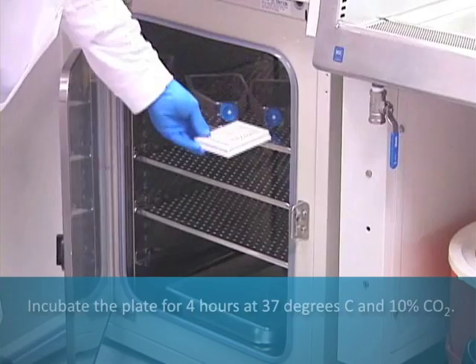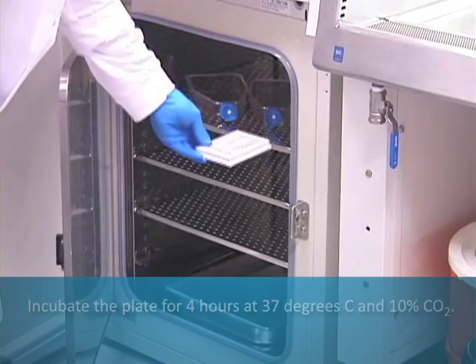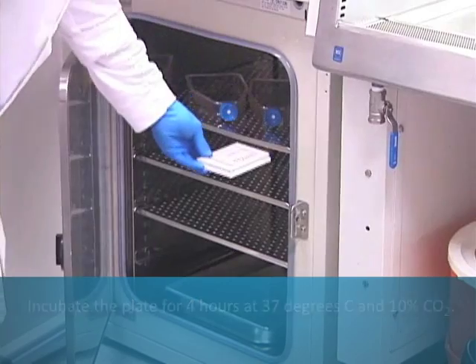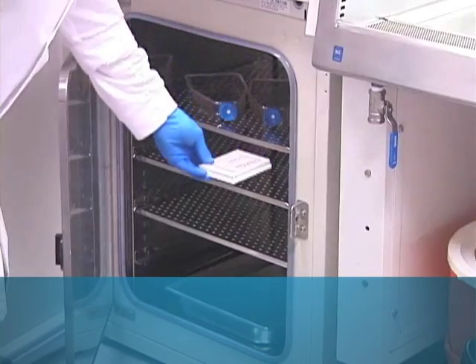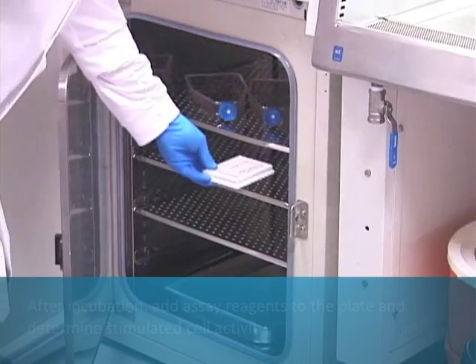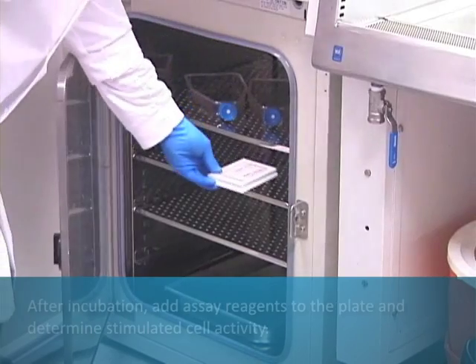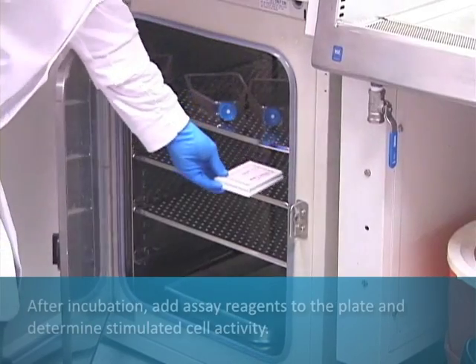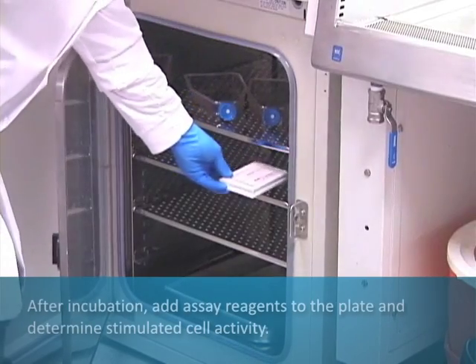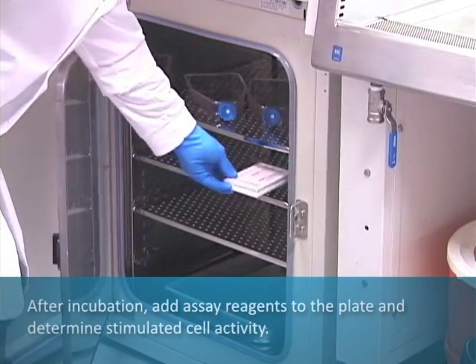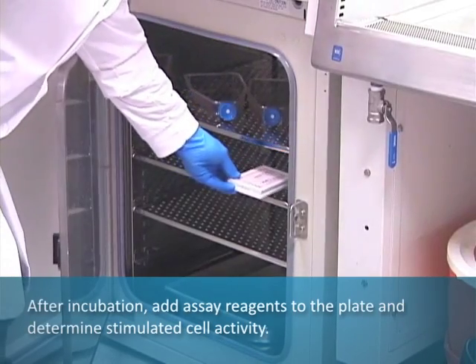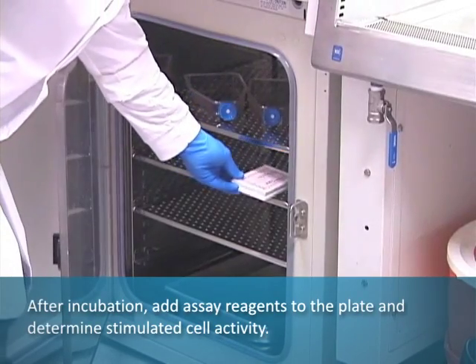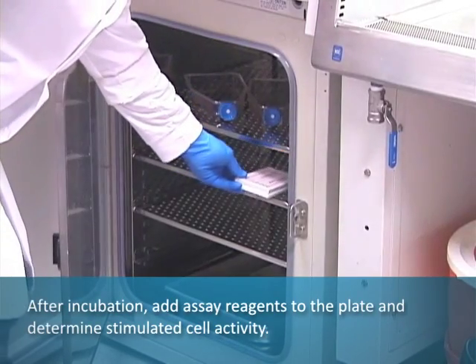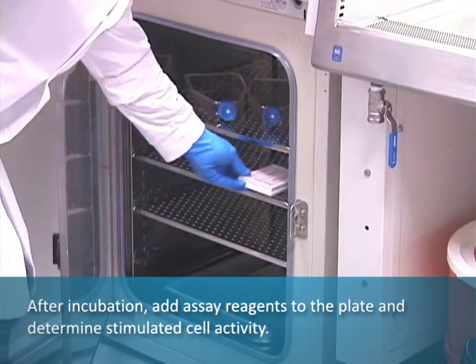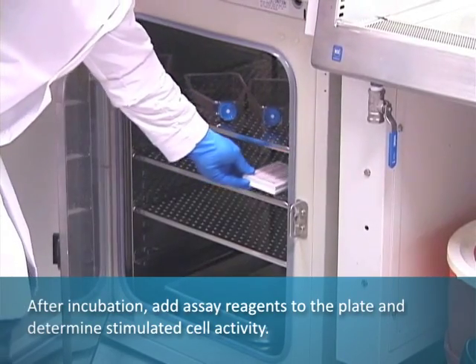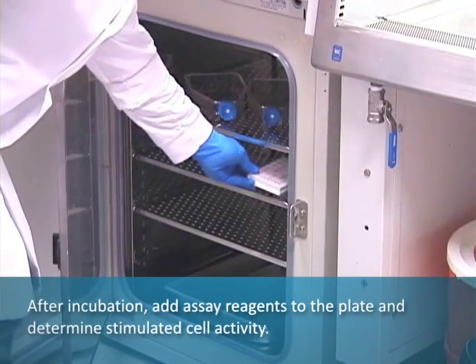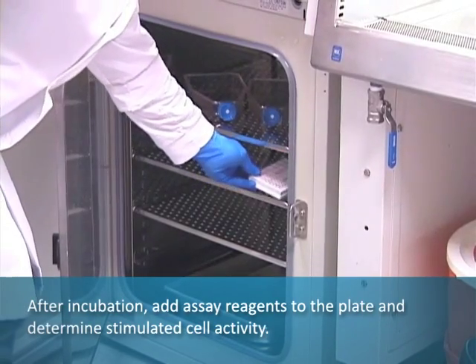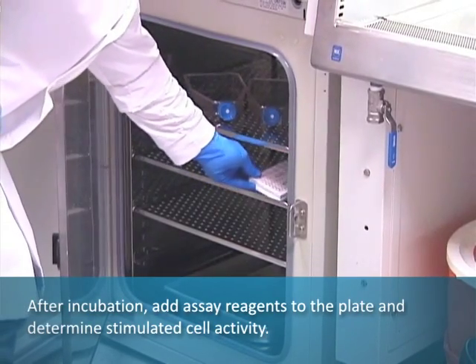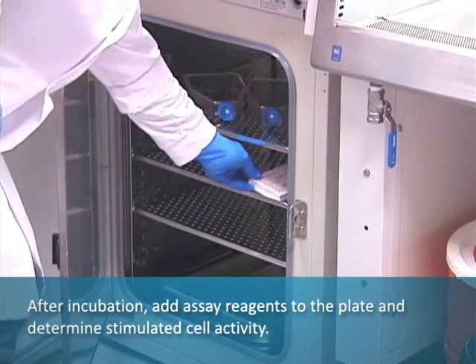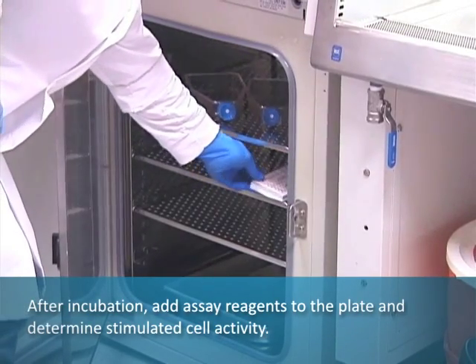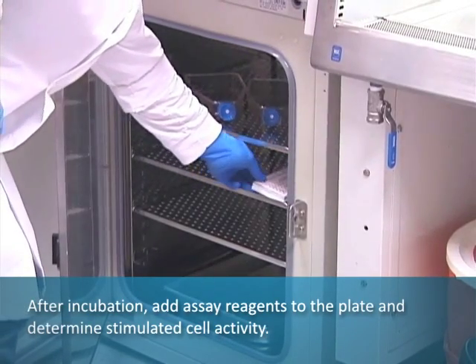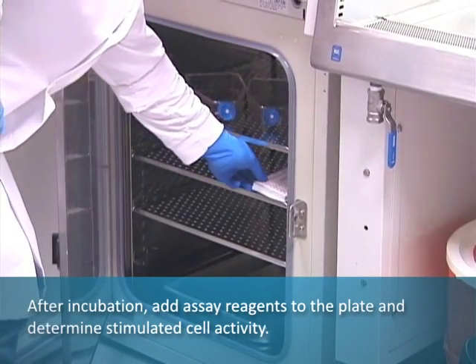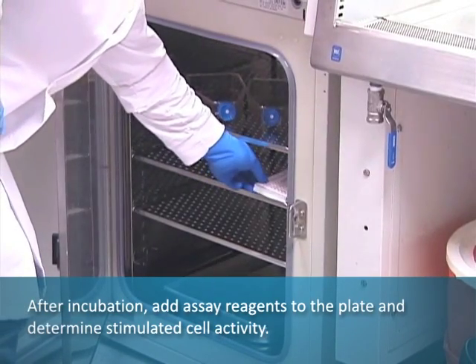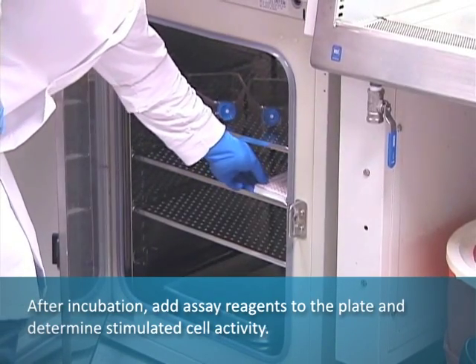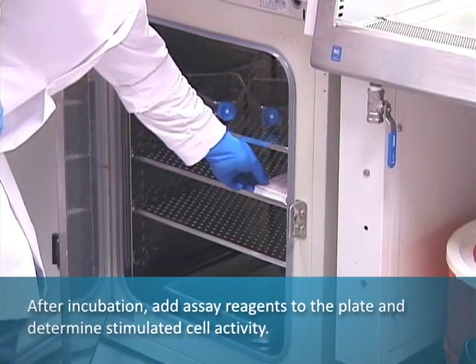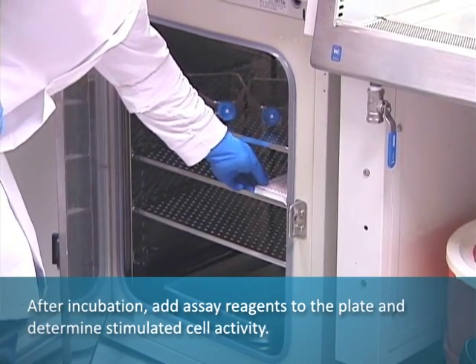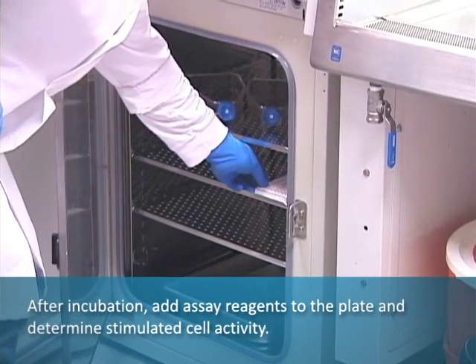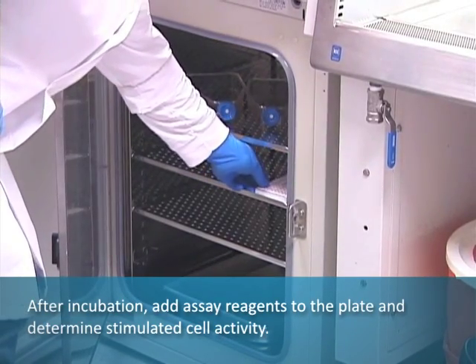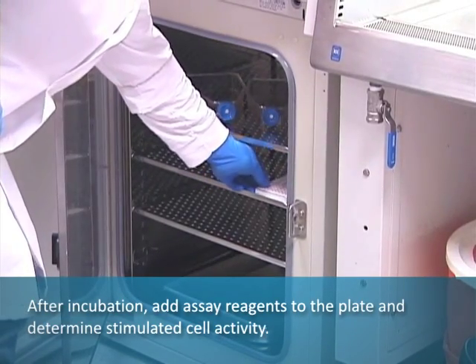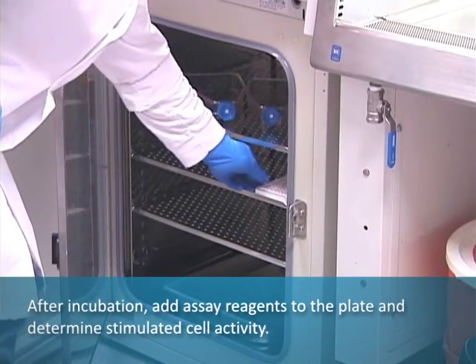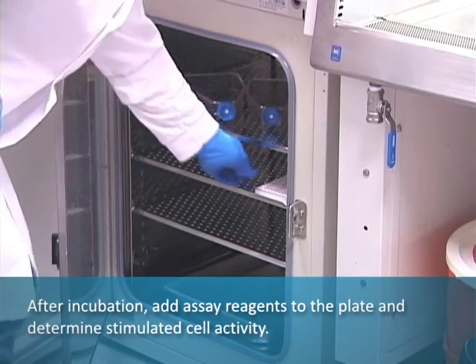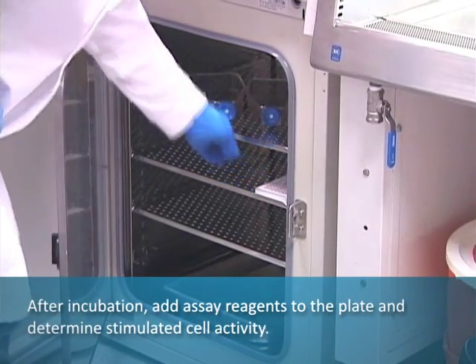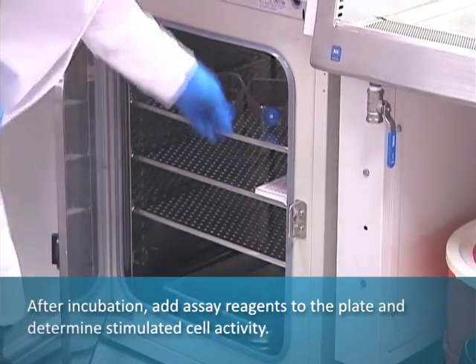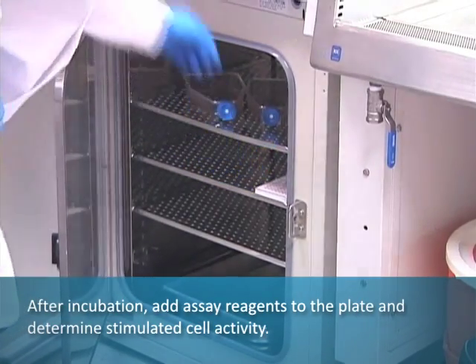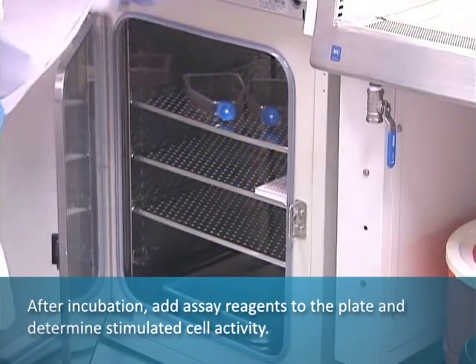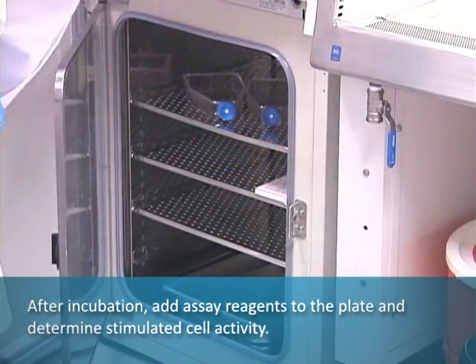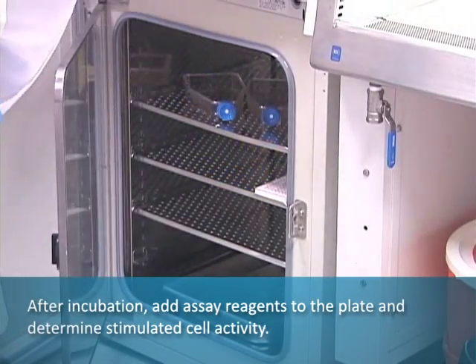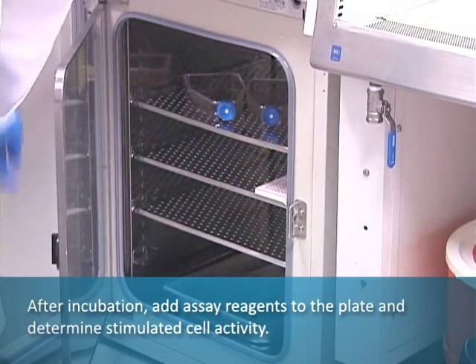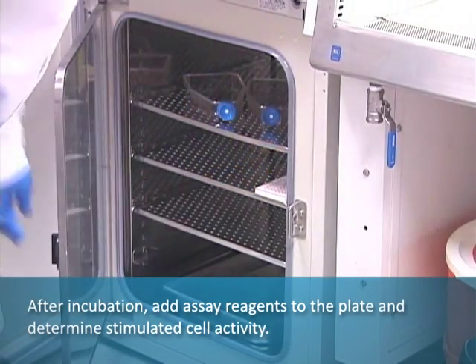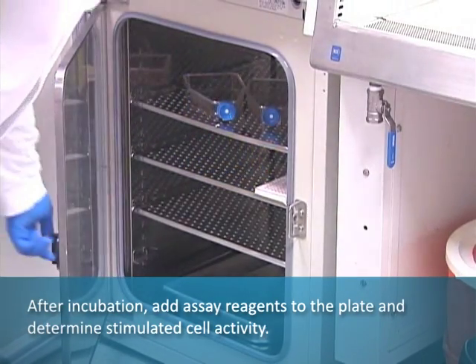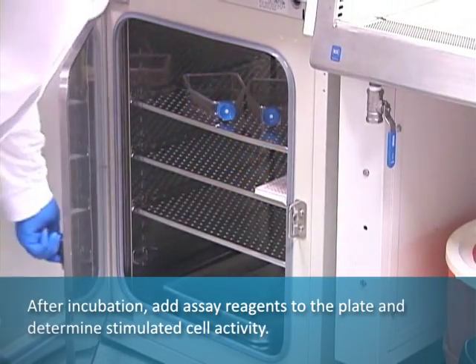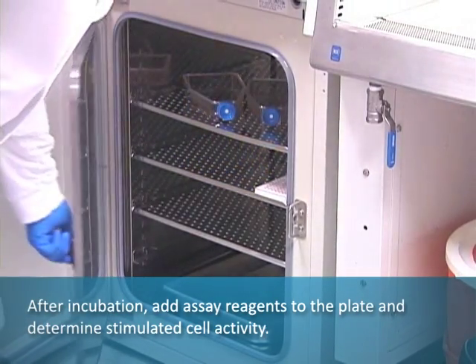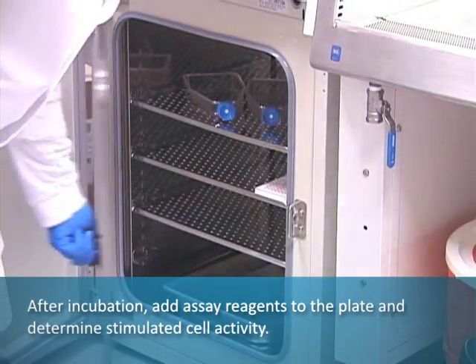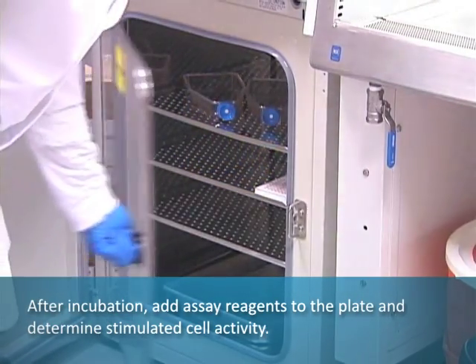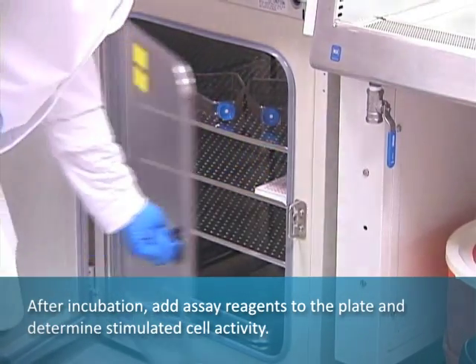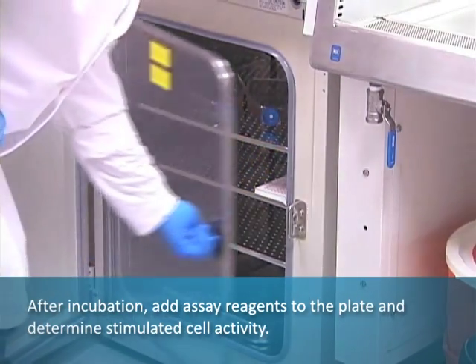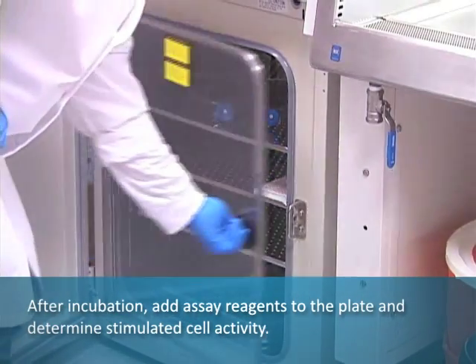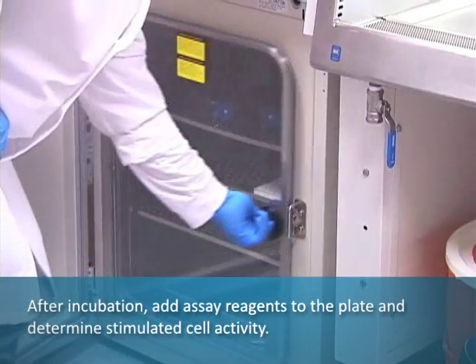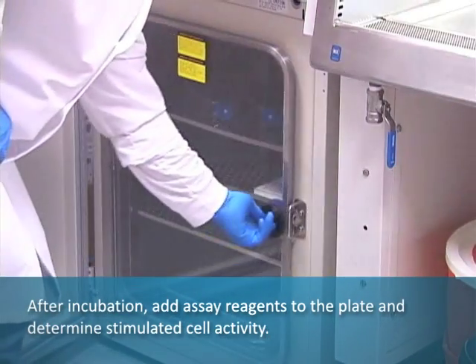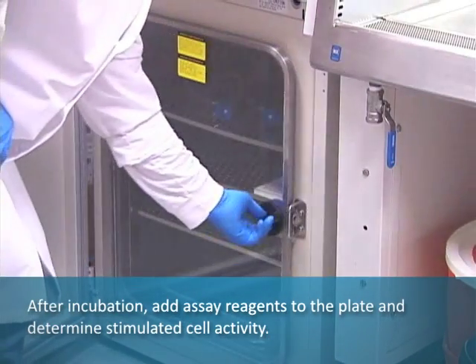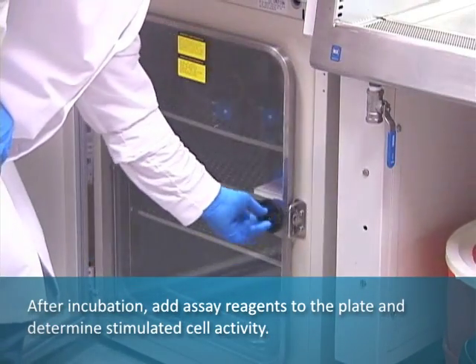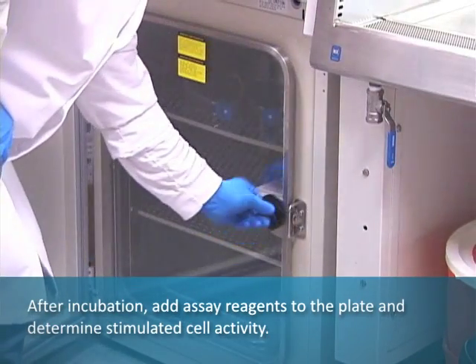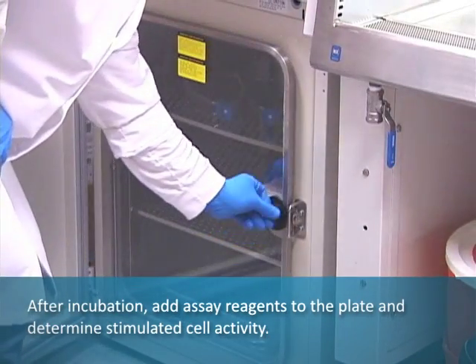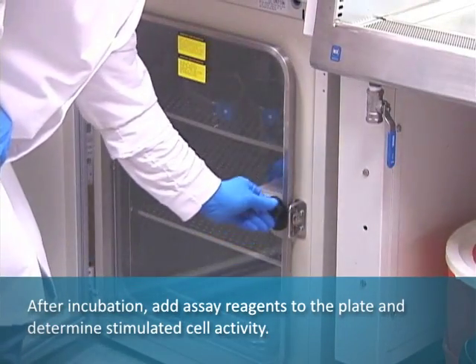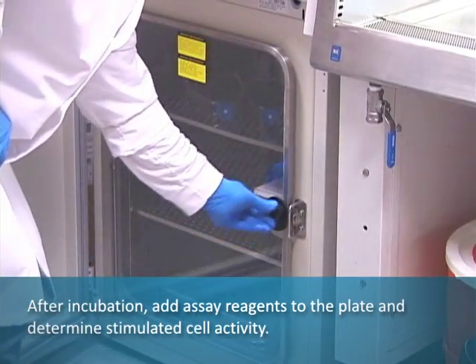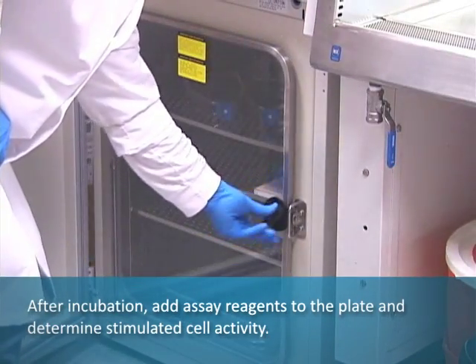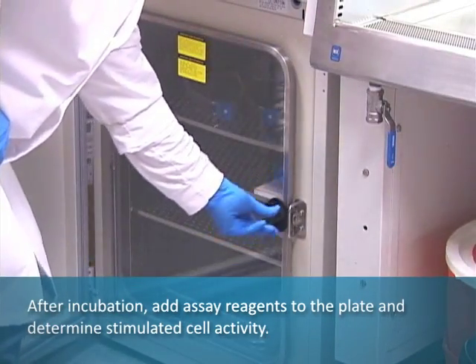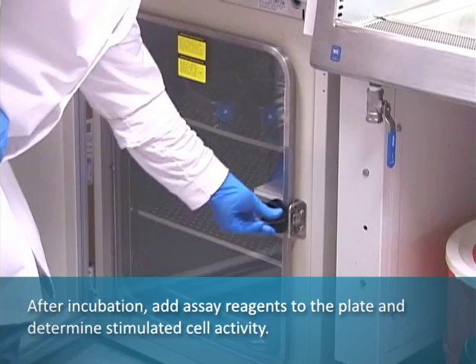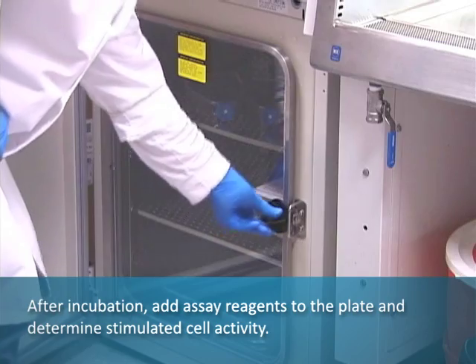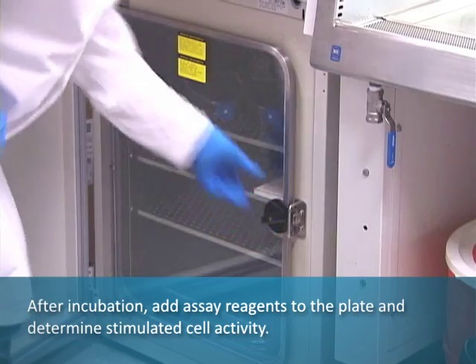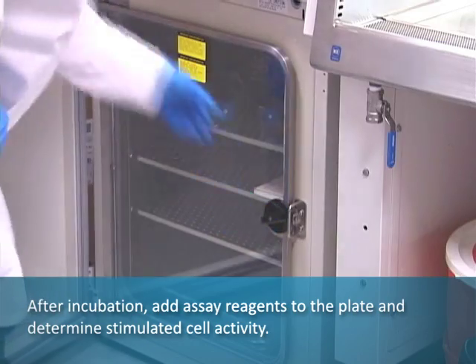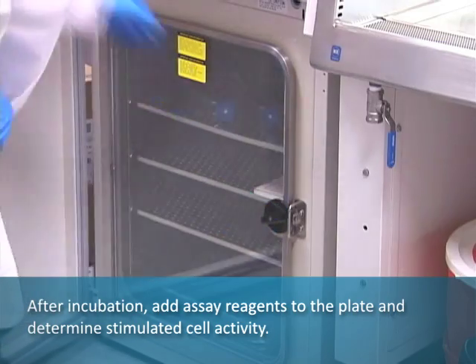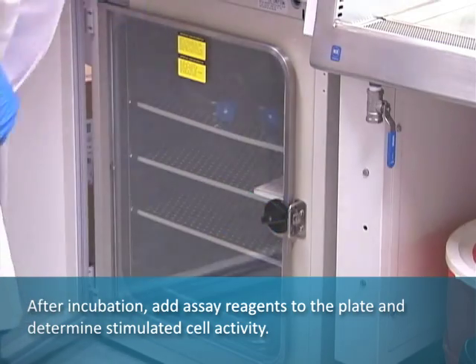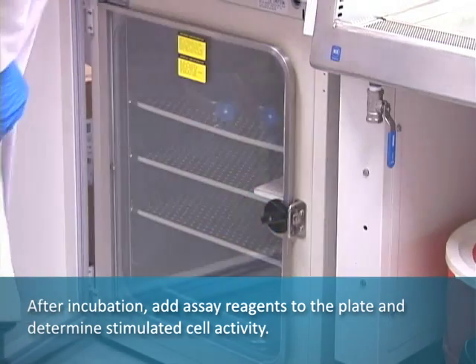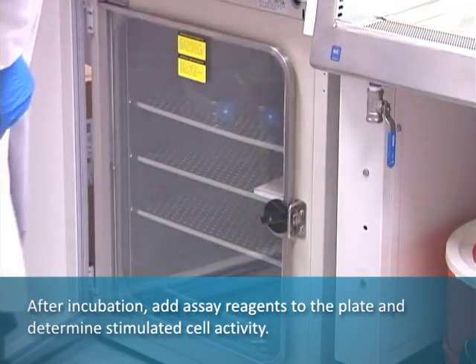After incubation, the researcher will add assay reagents to the plate and determine stimulated cell activity.